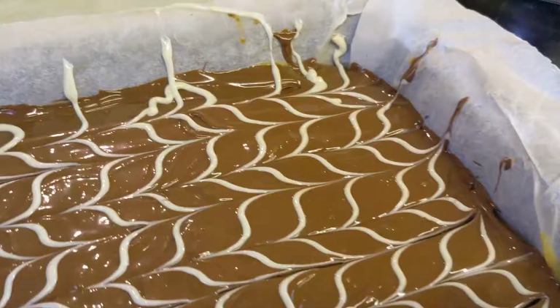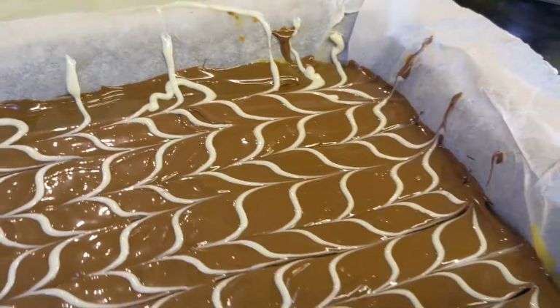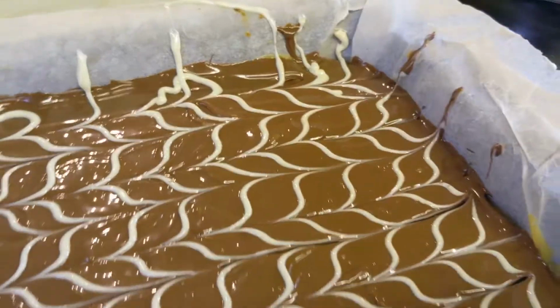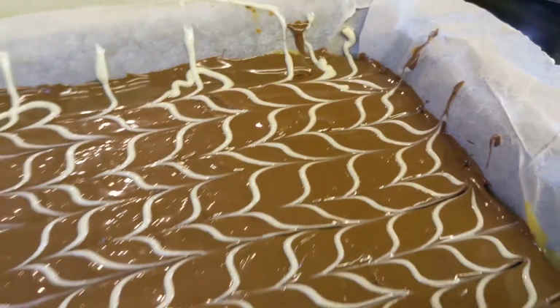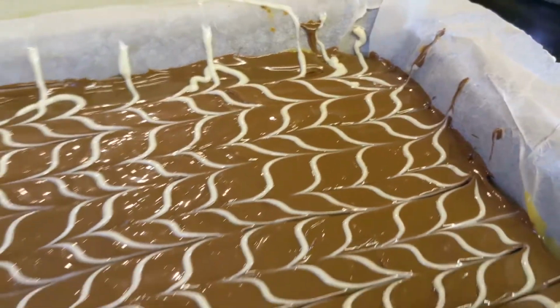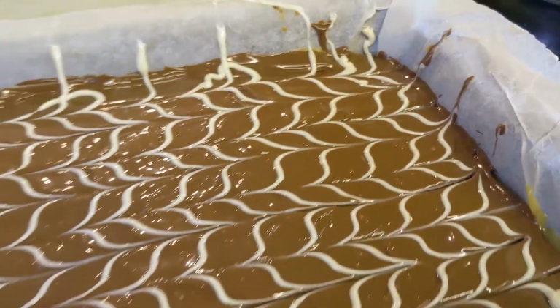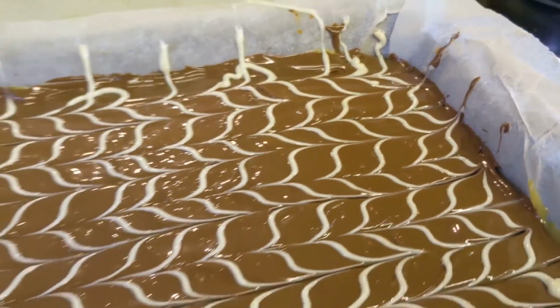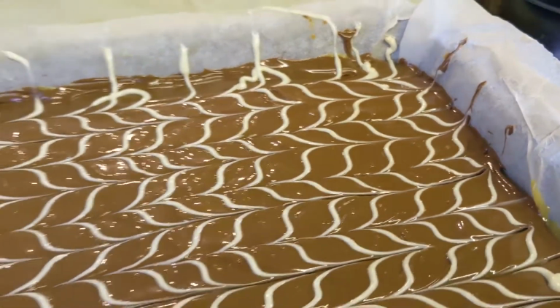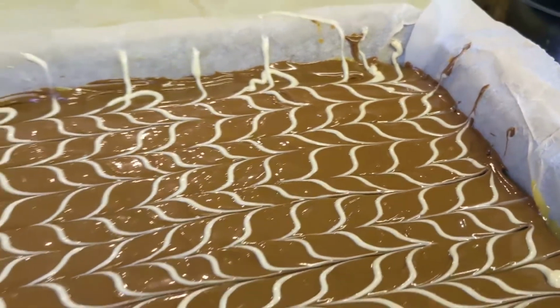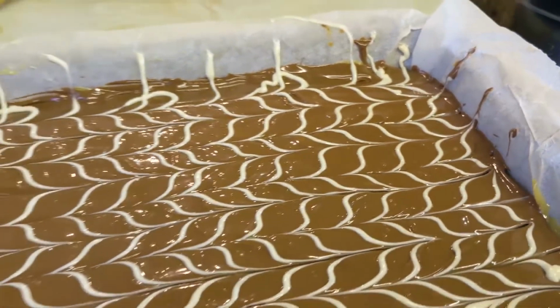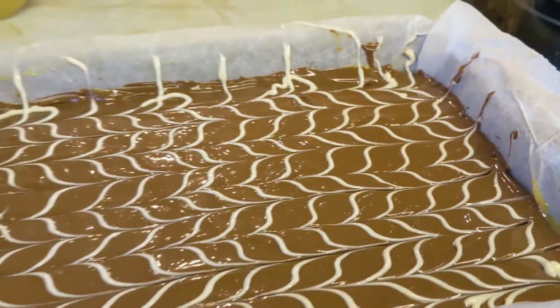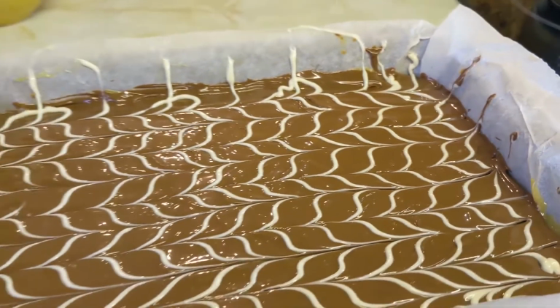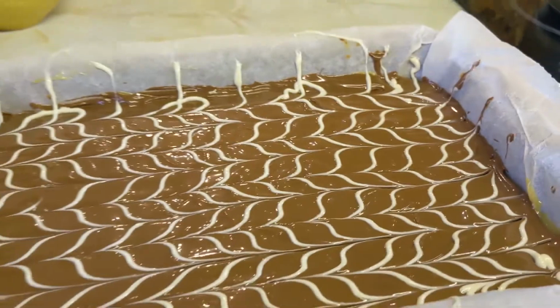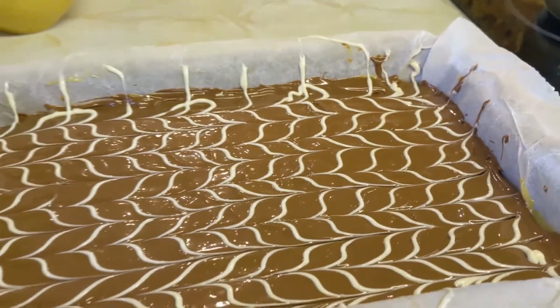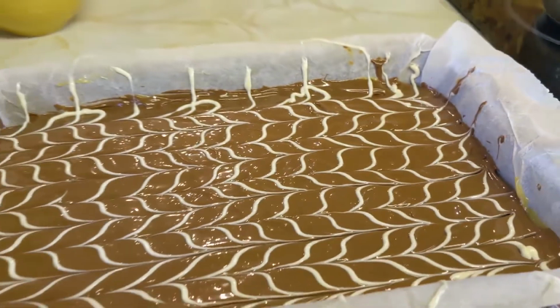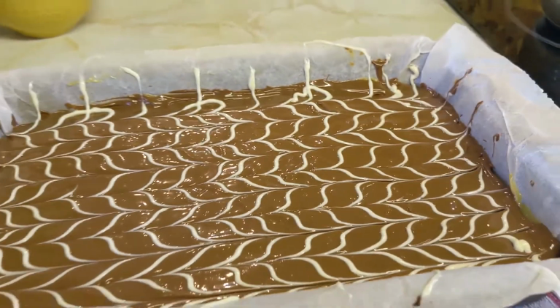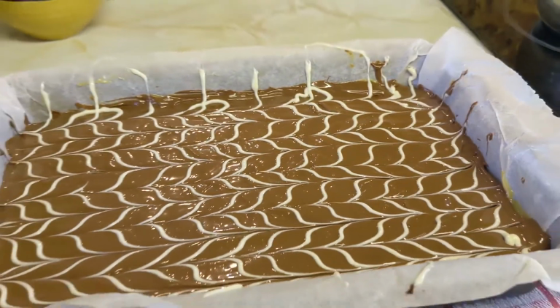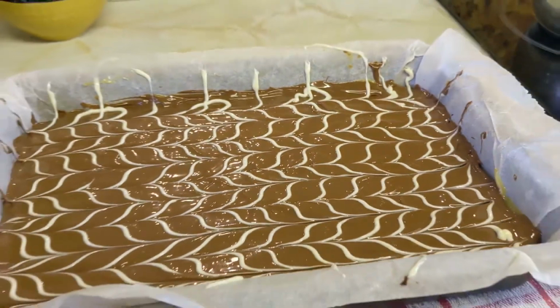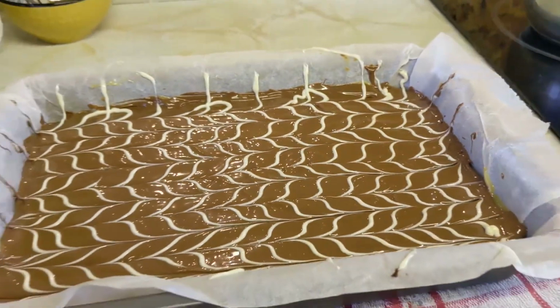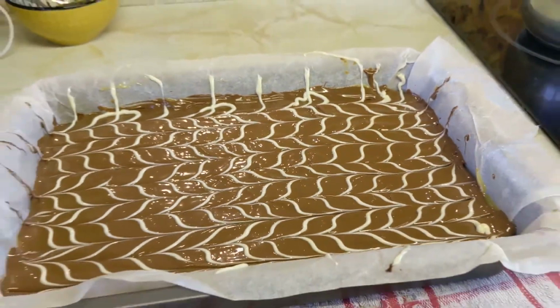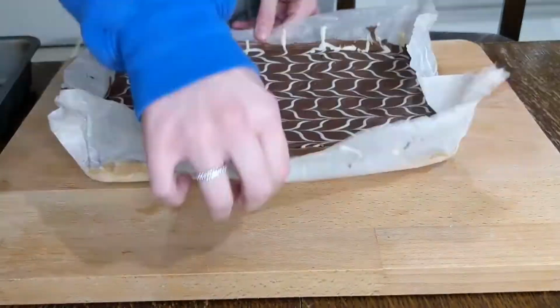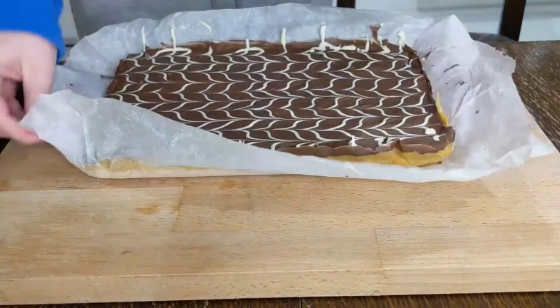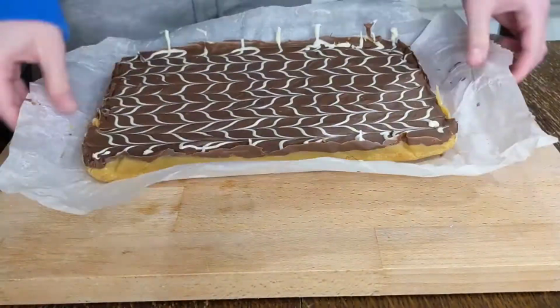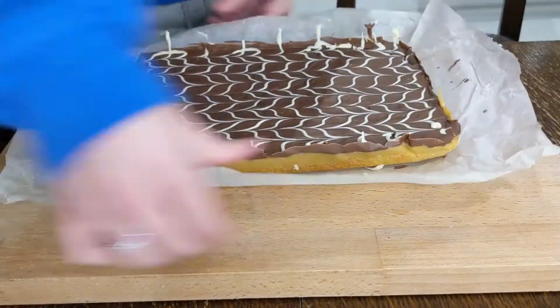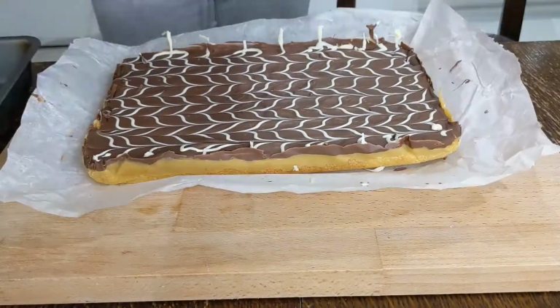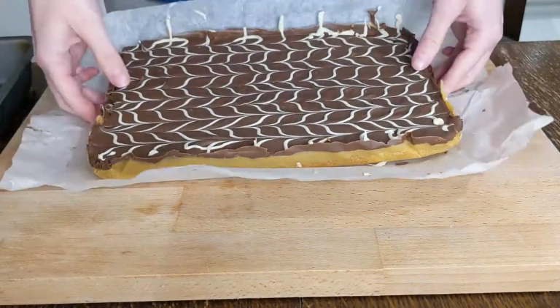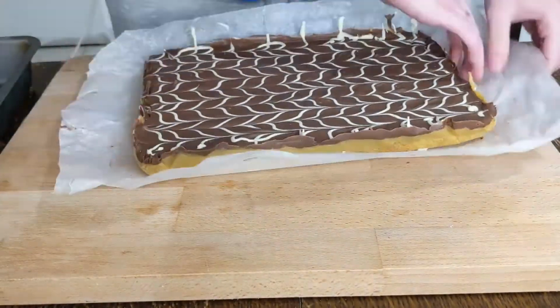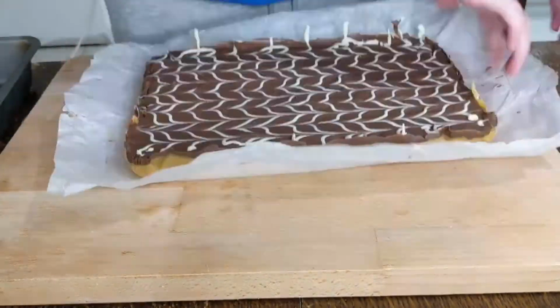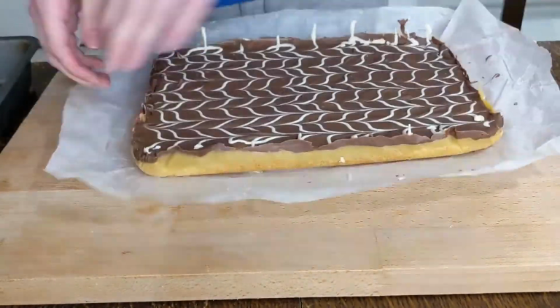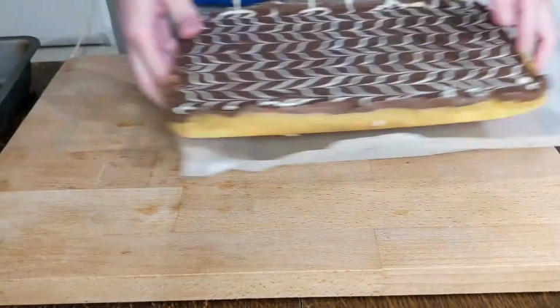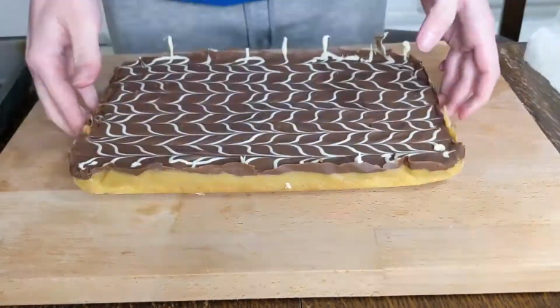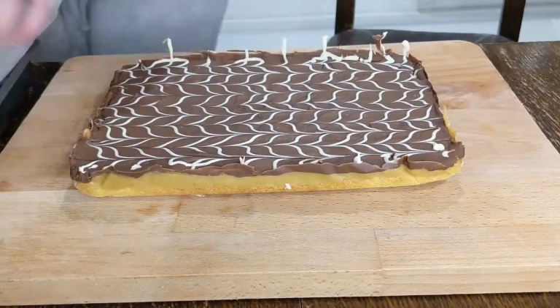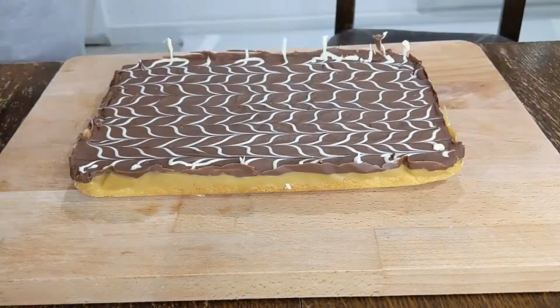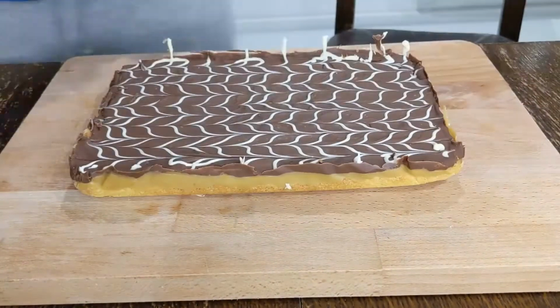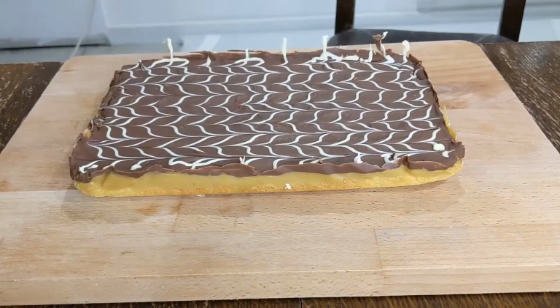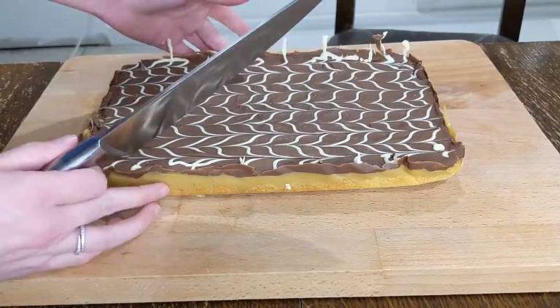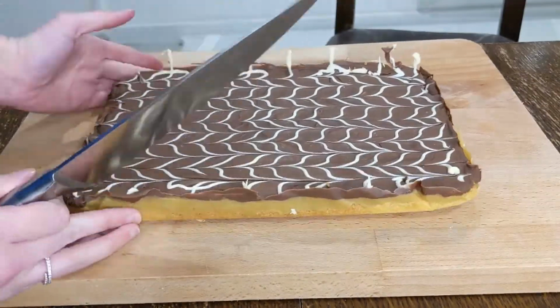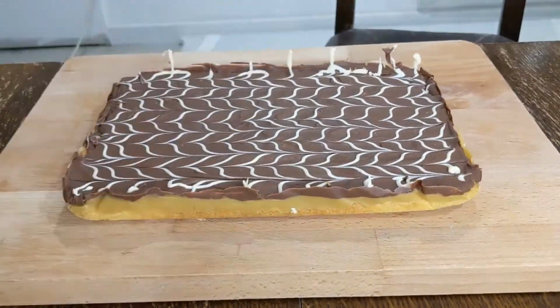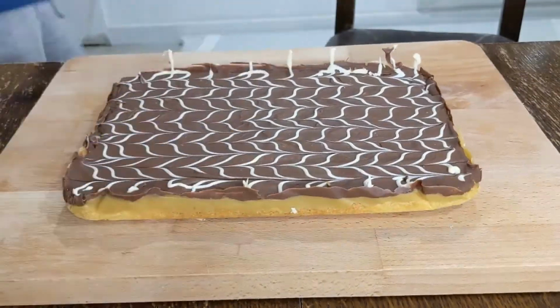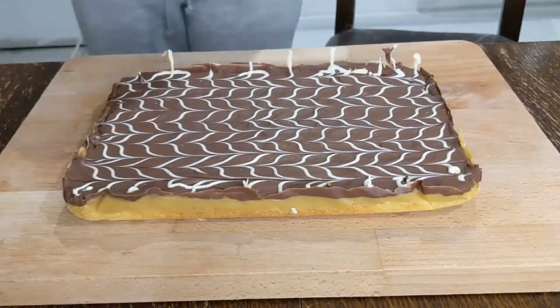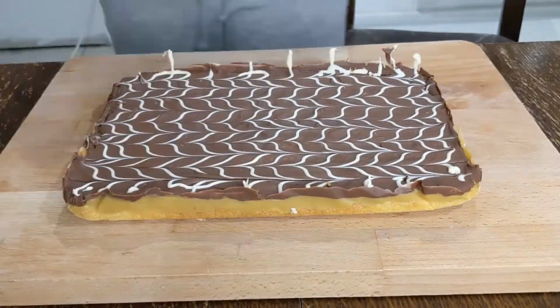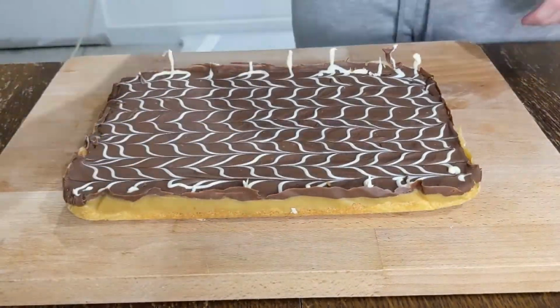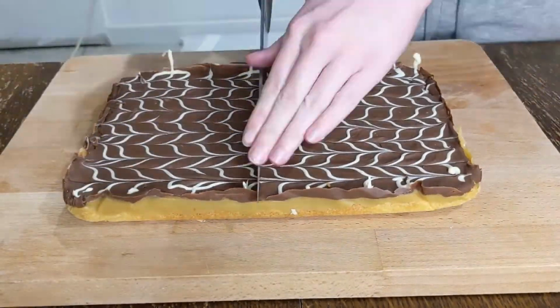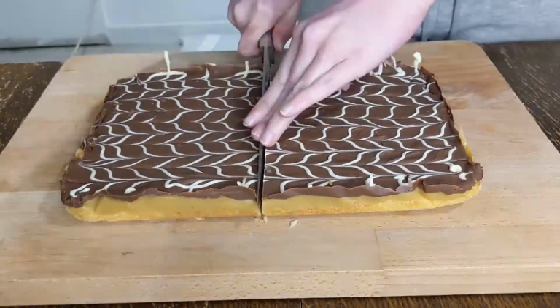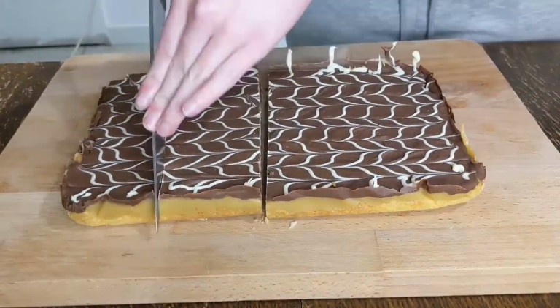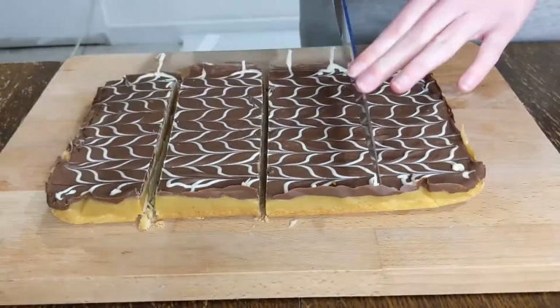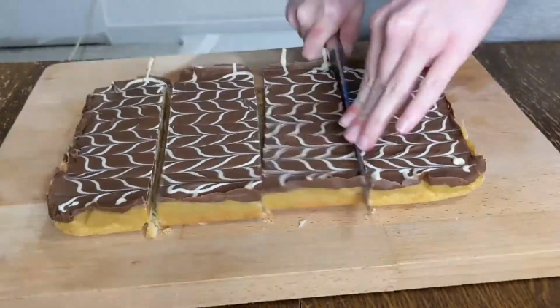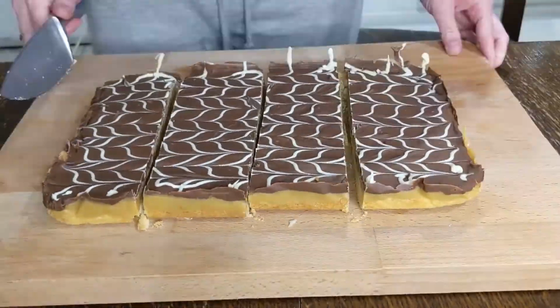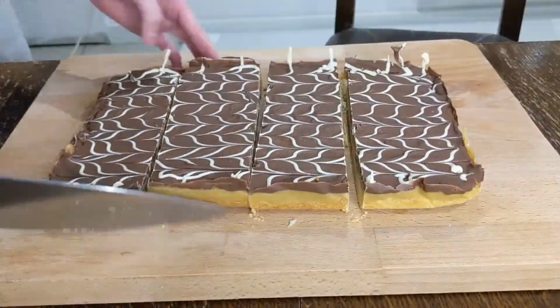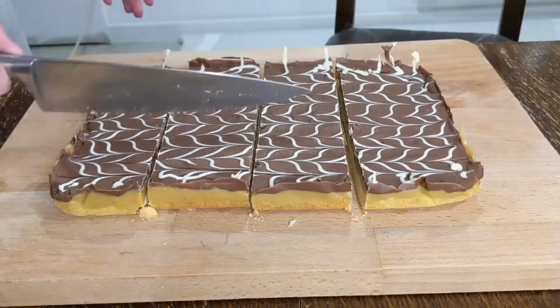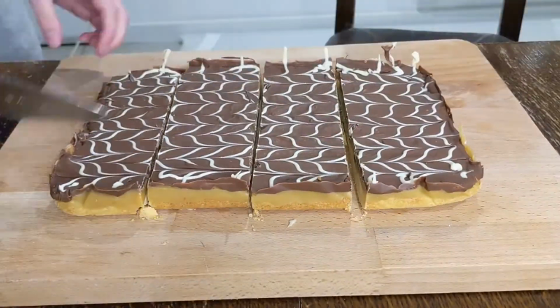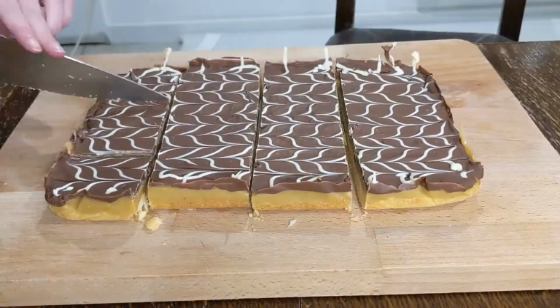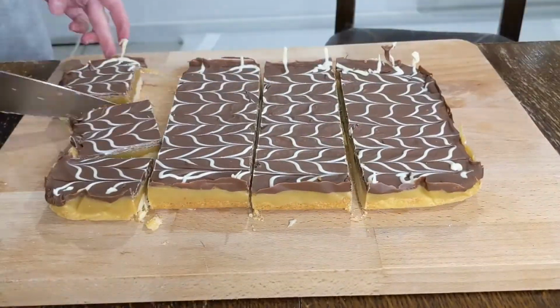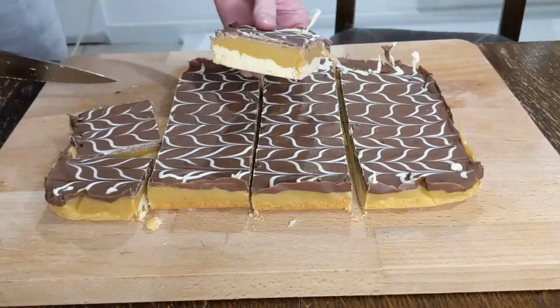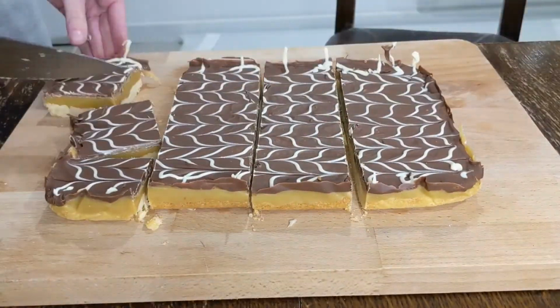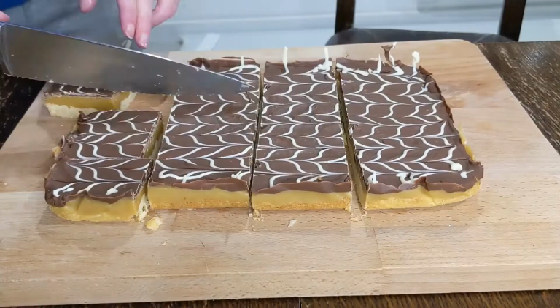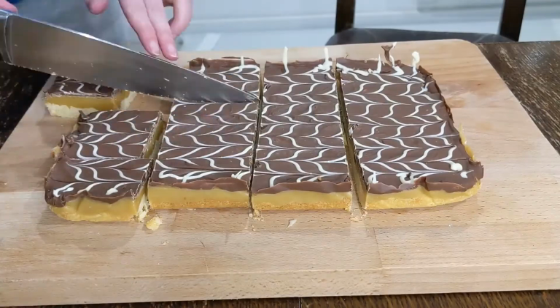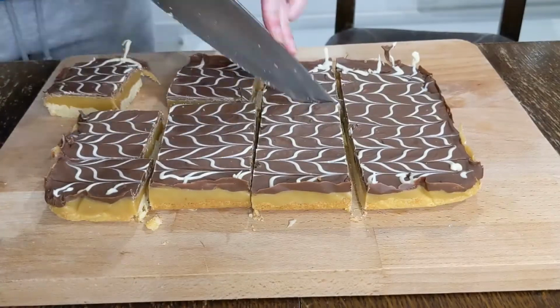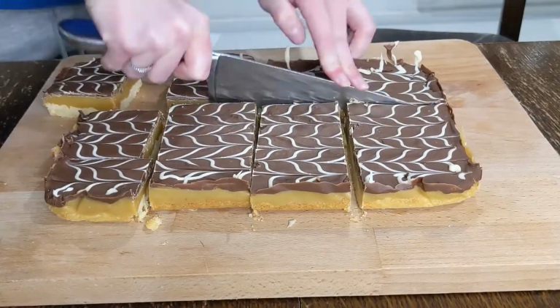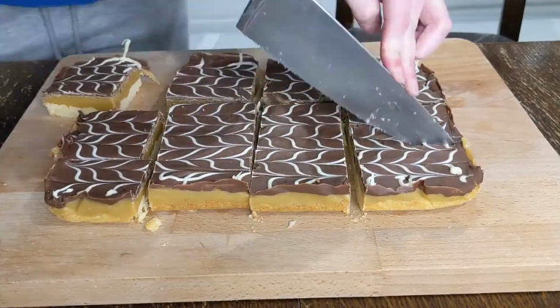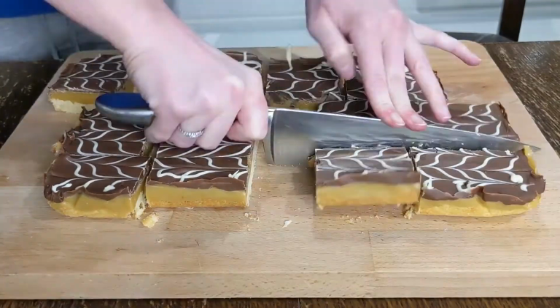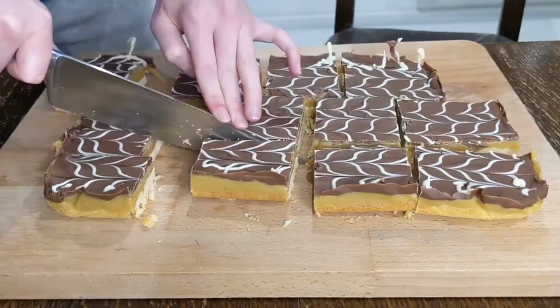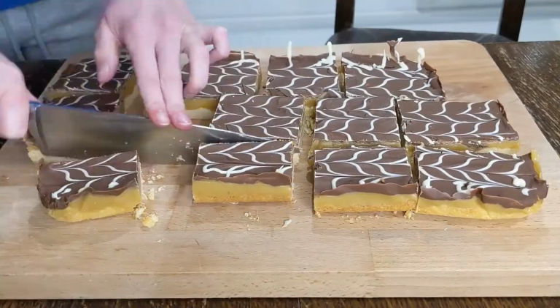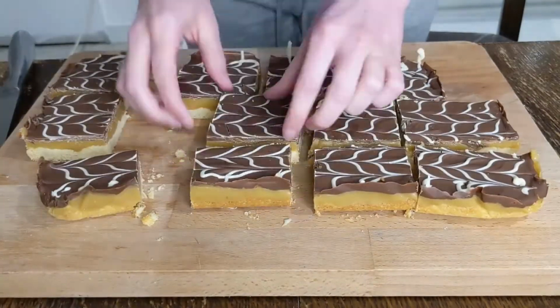Pop it into the fridge and let it set. Once it is set, just cut it up into squares or rectangles and serve with a nice cup of tea.